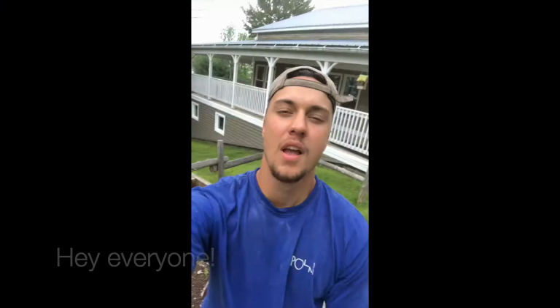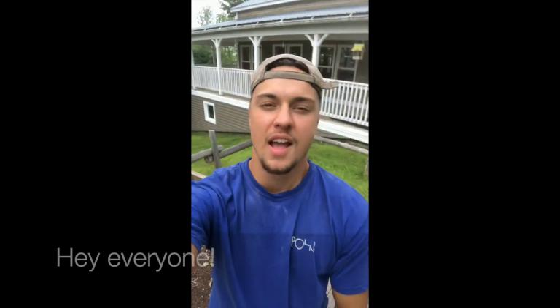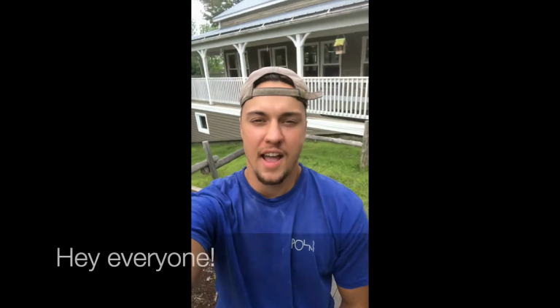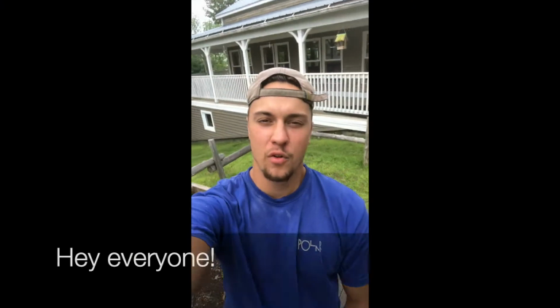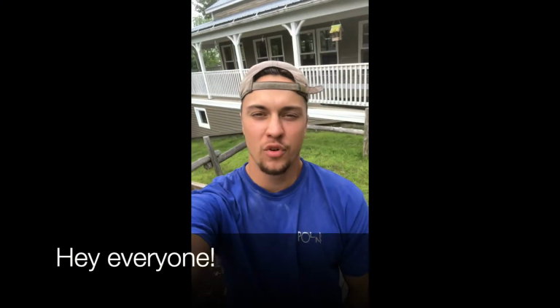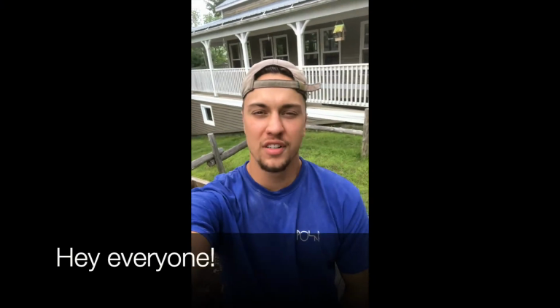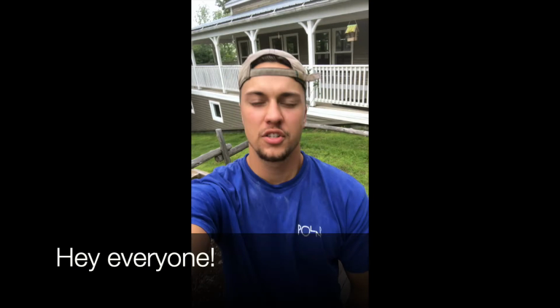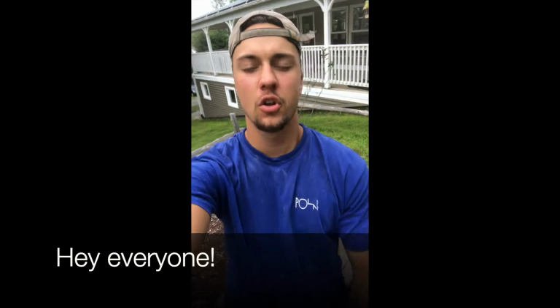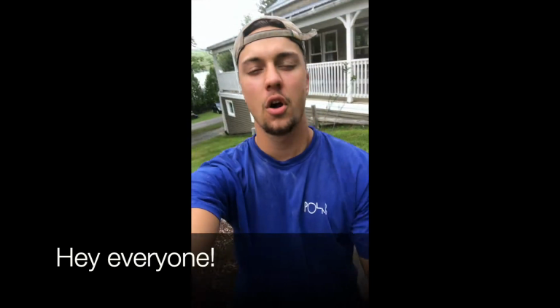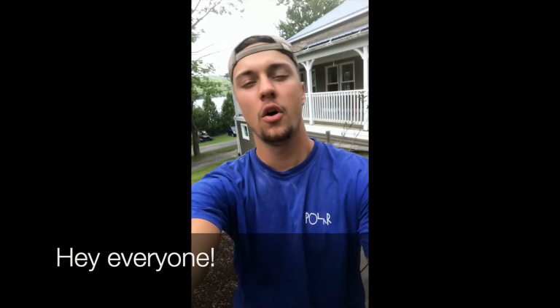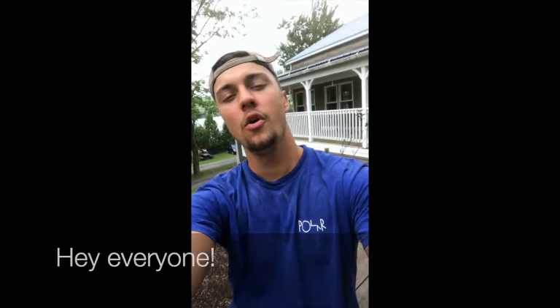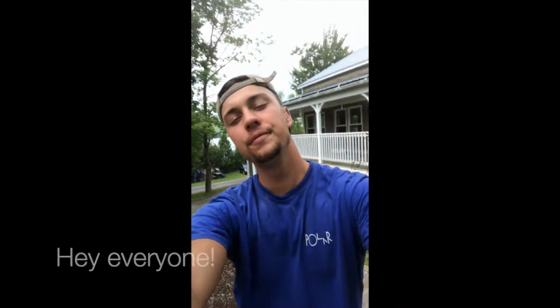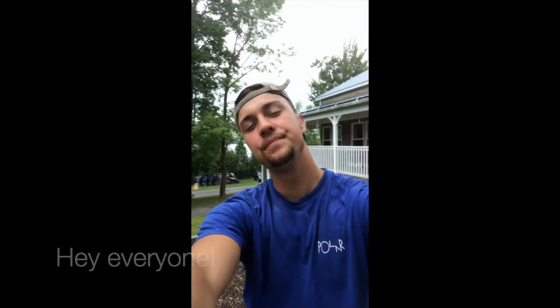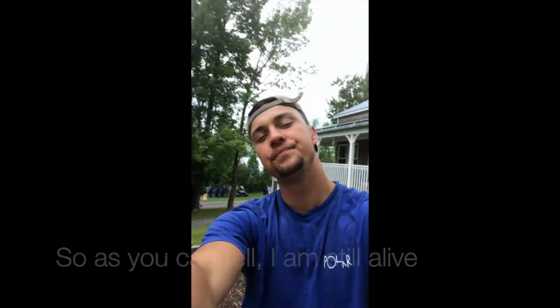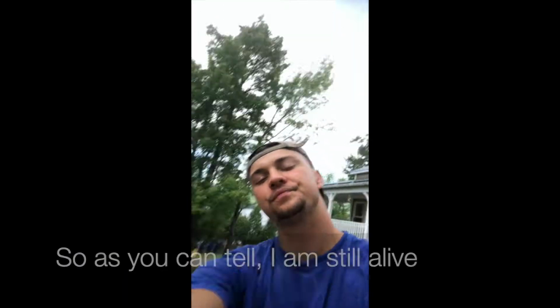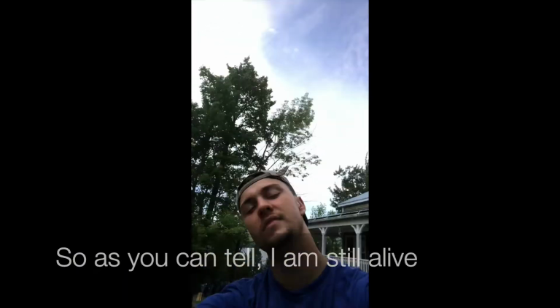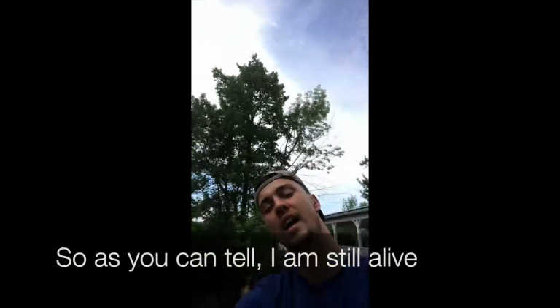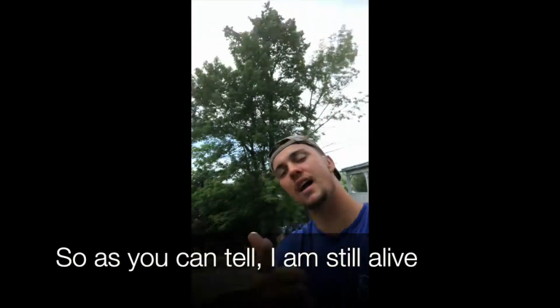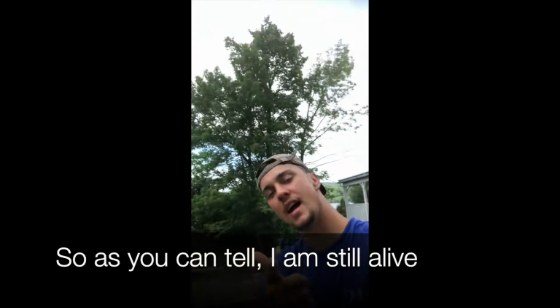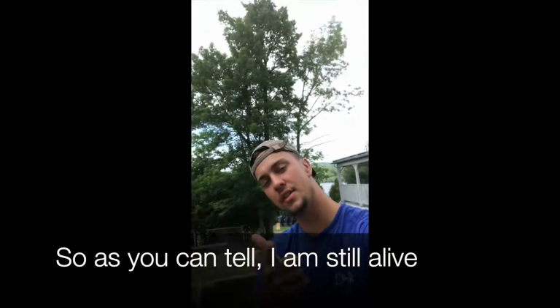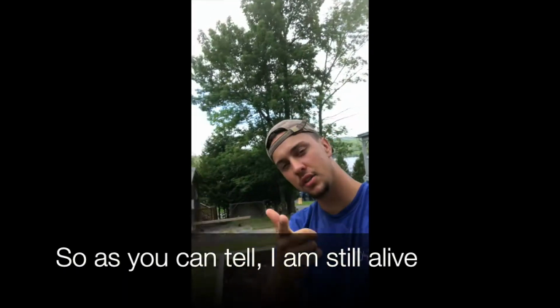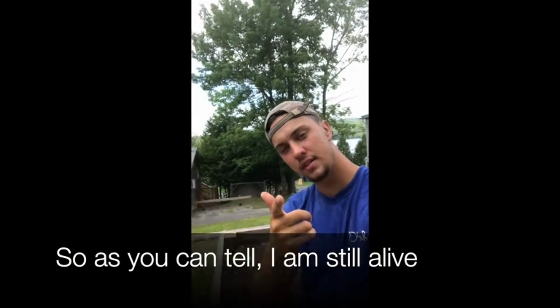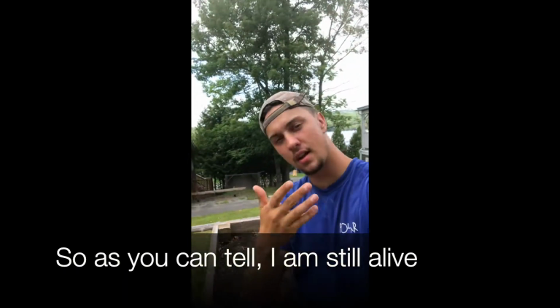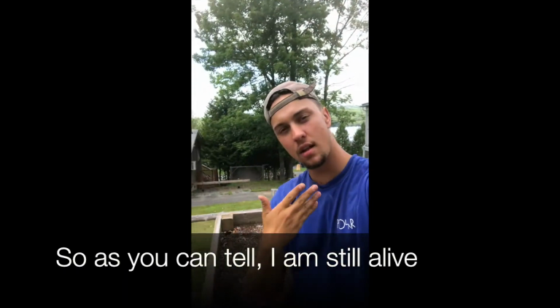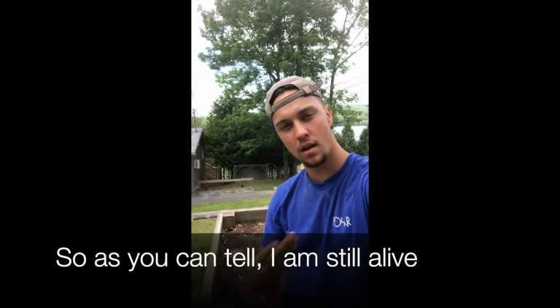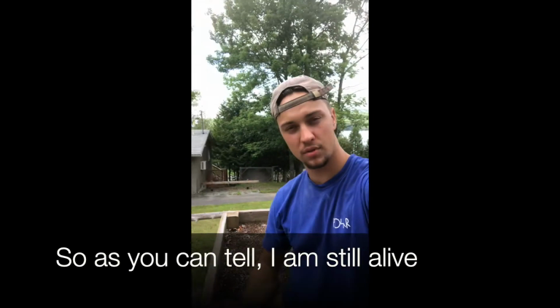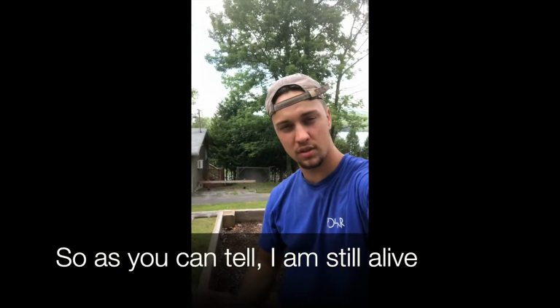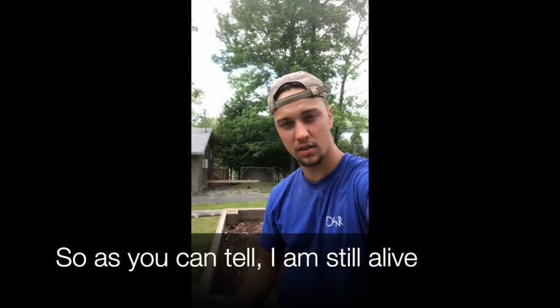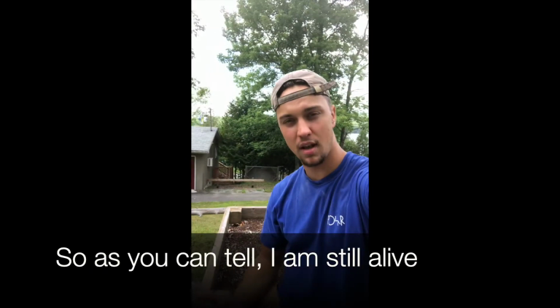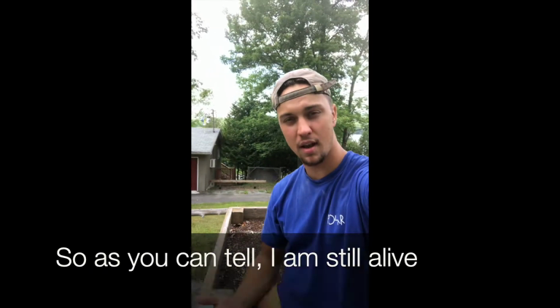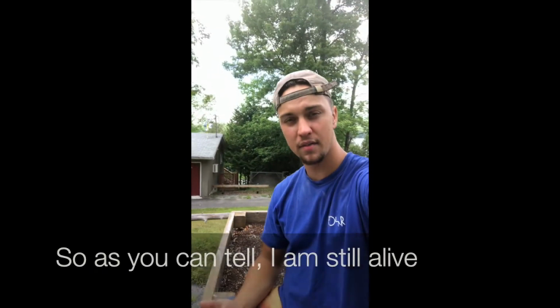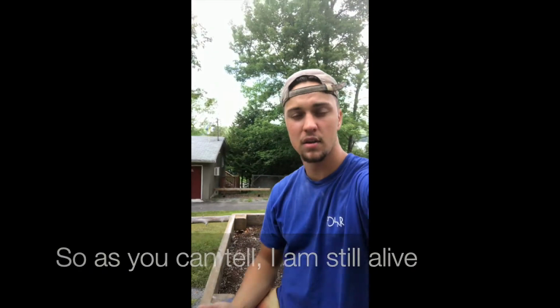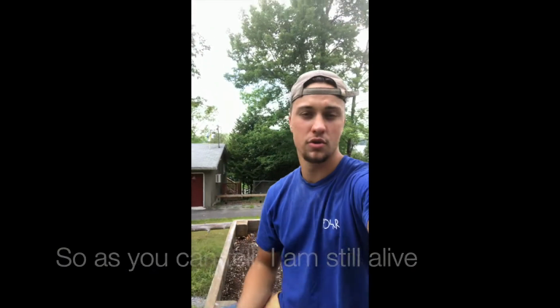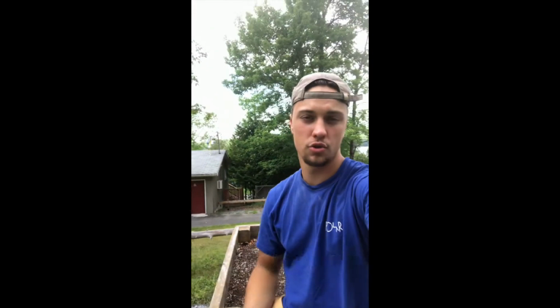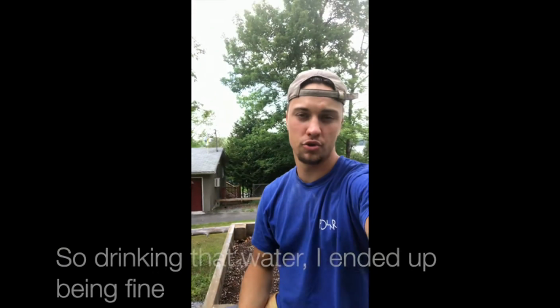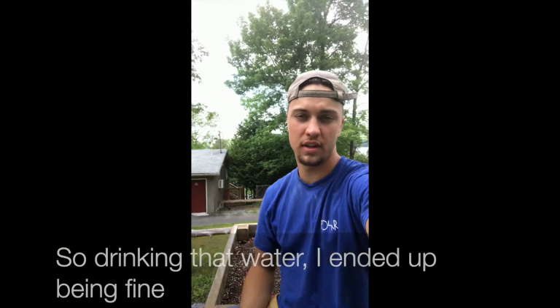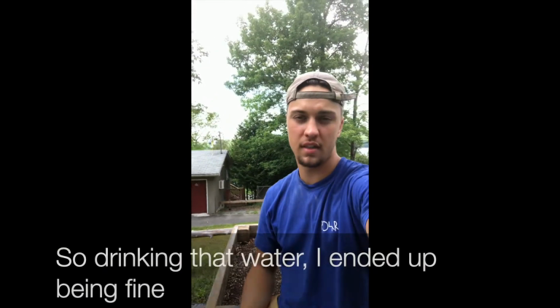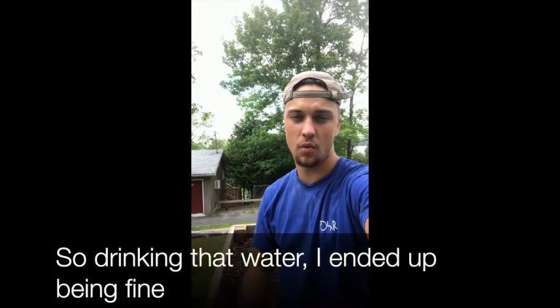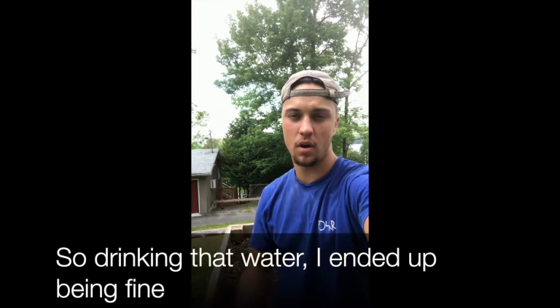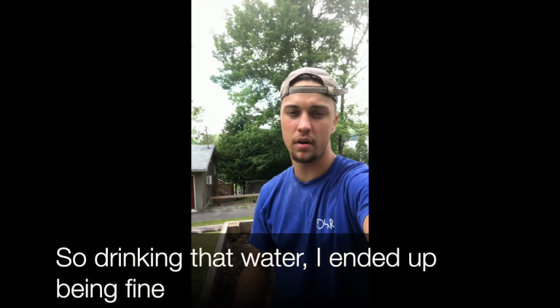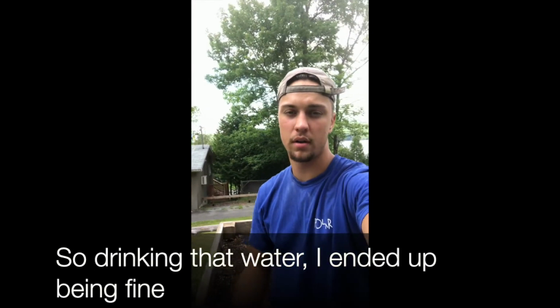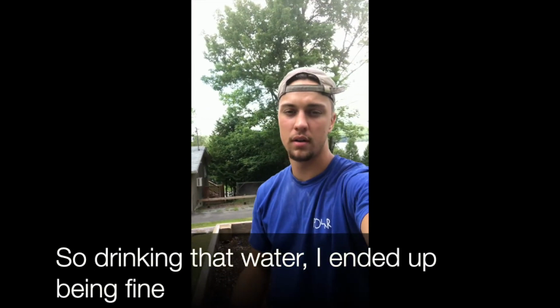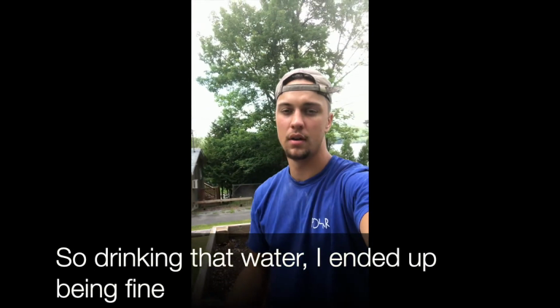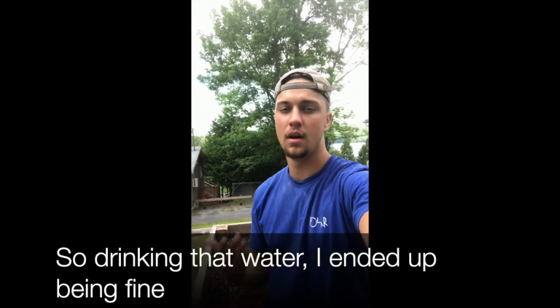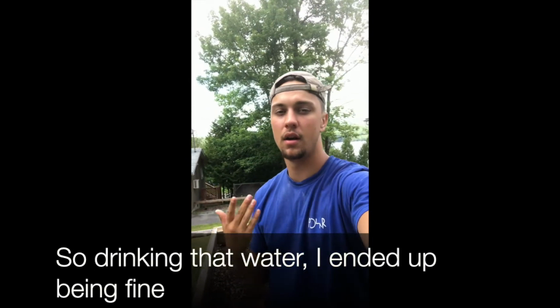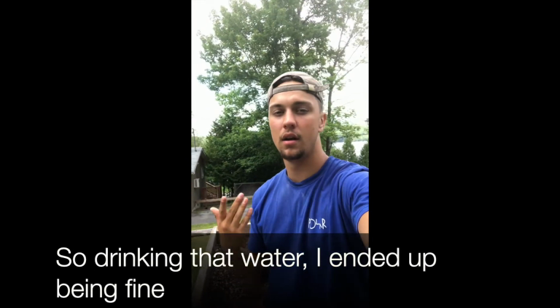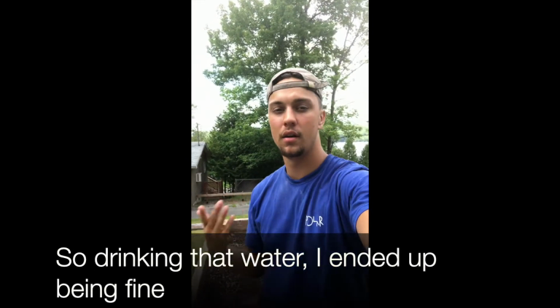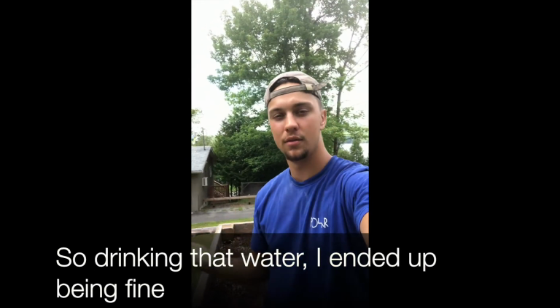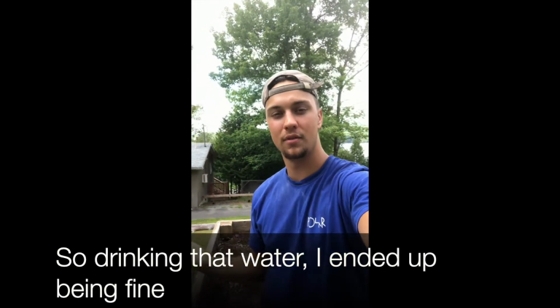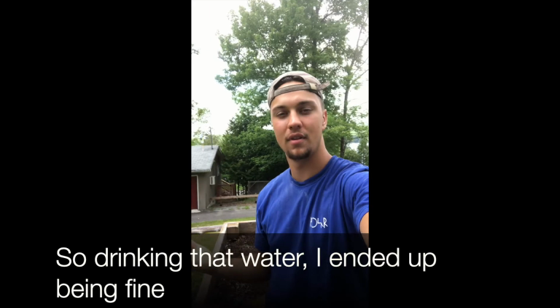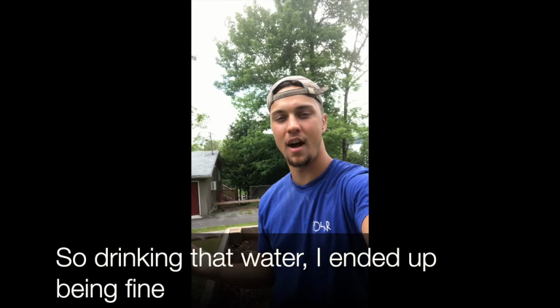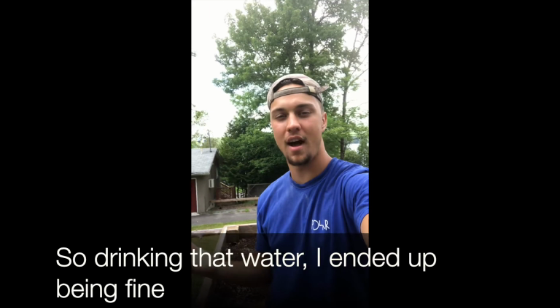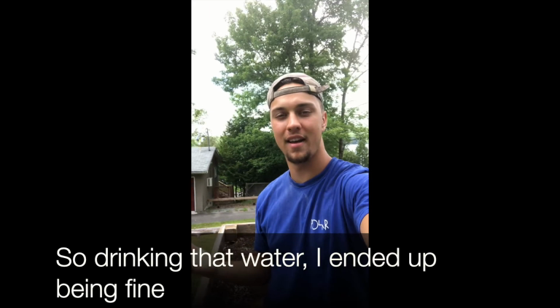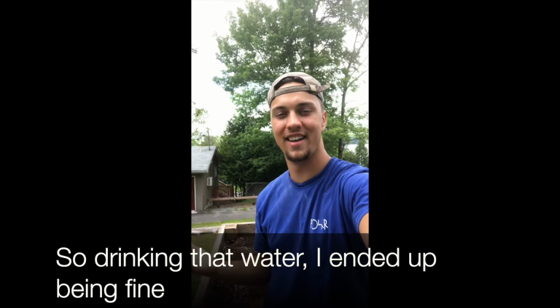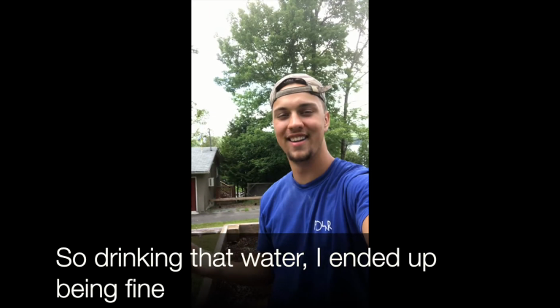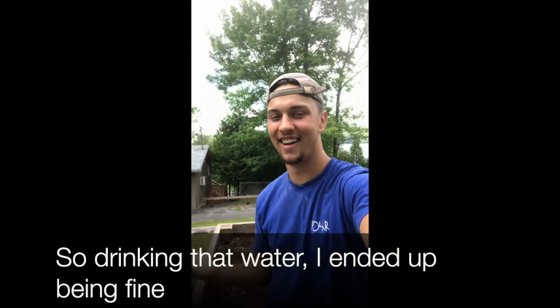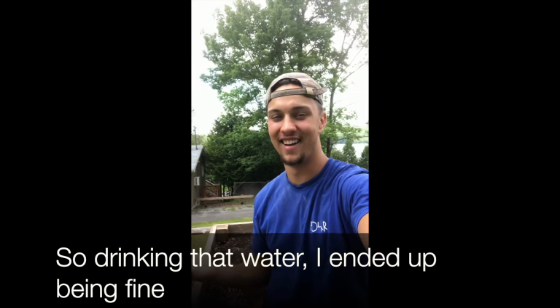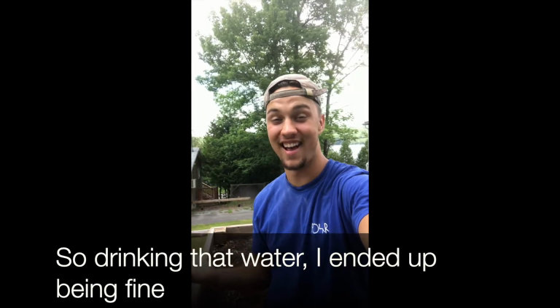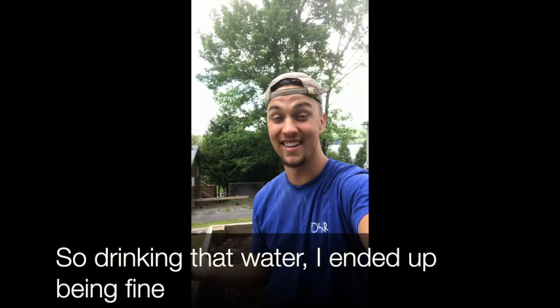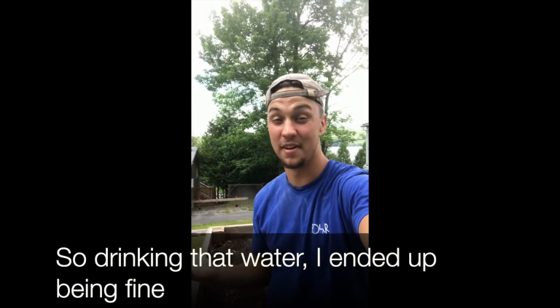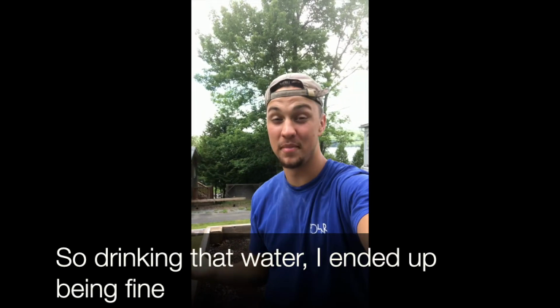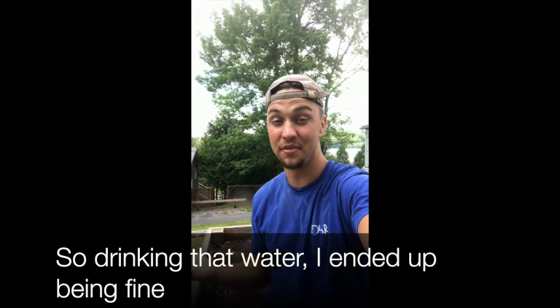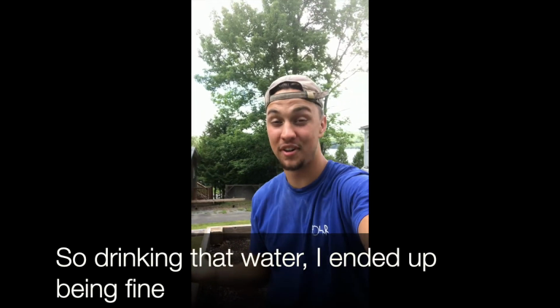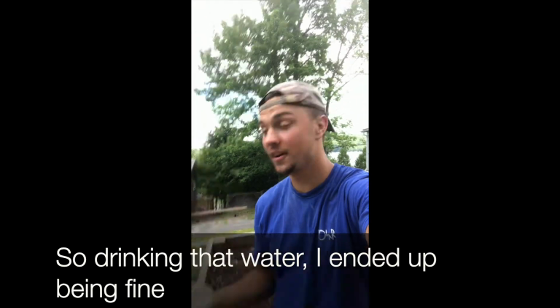Hey everyone. As you can tell, I'm still alive — so drinking that water, I ended up being fine.